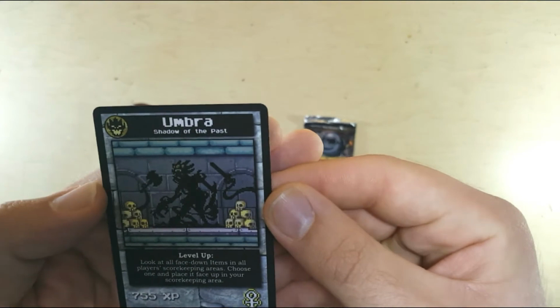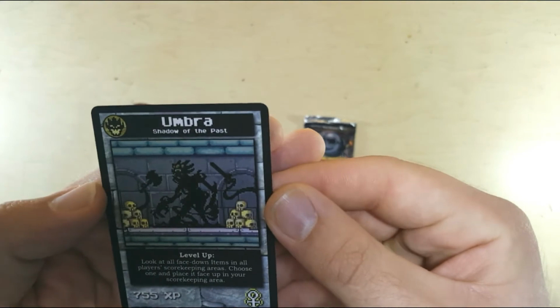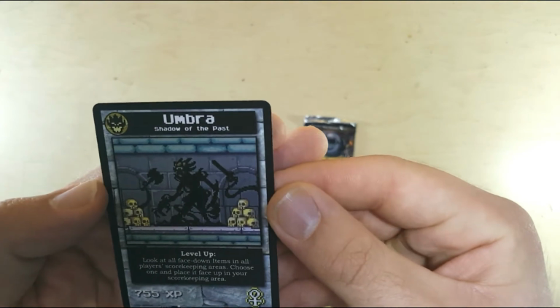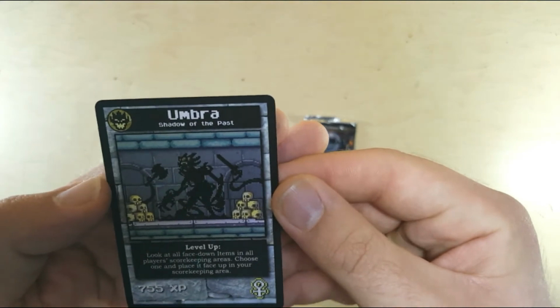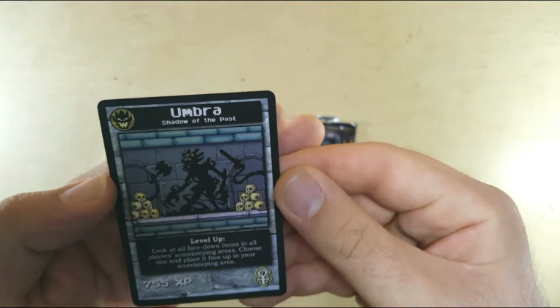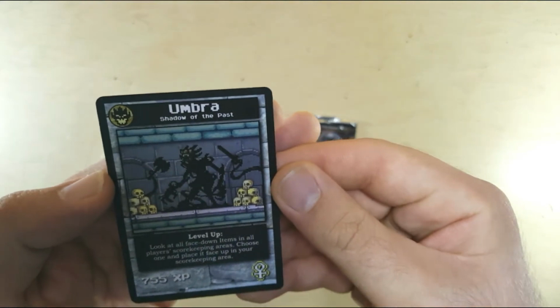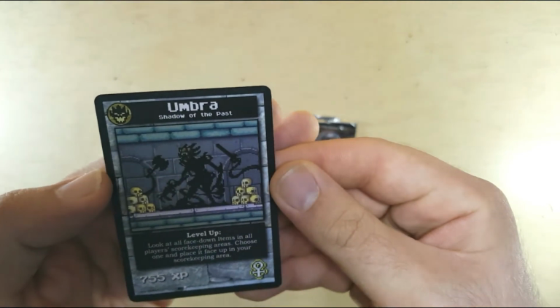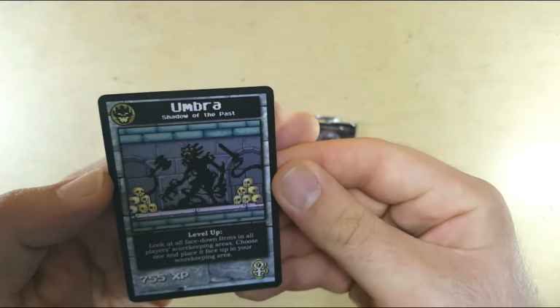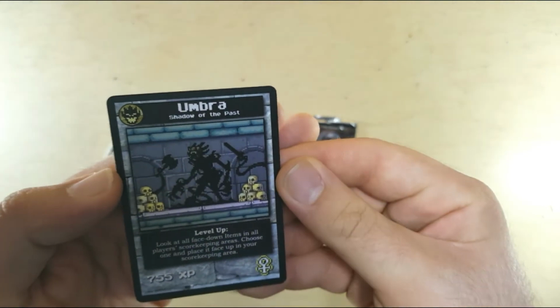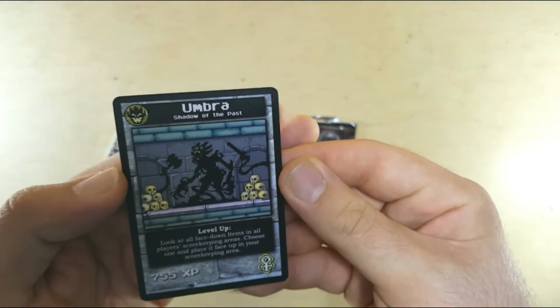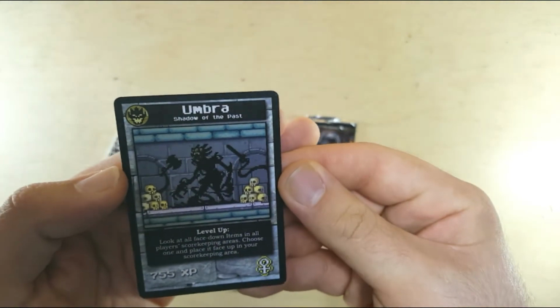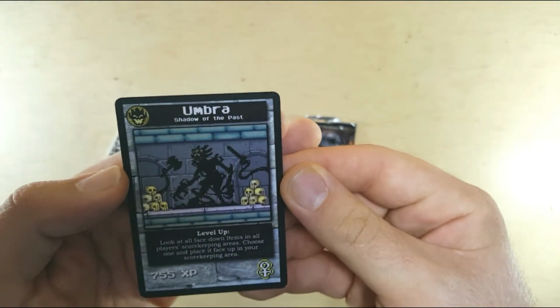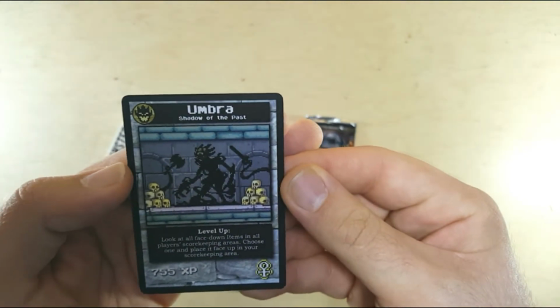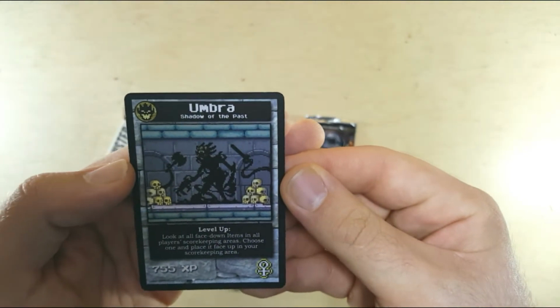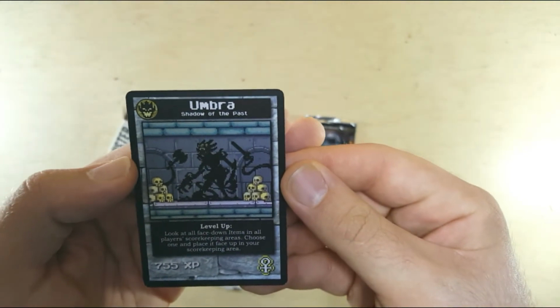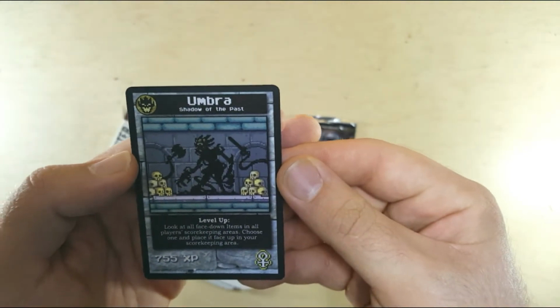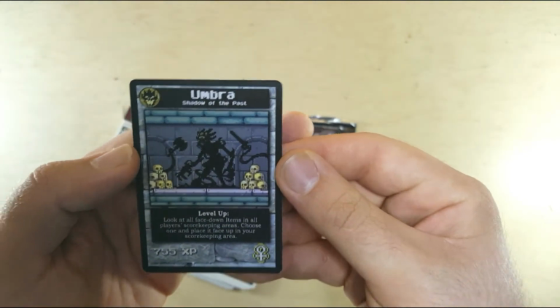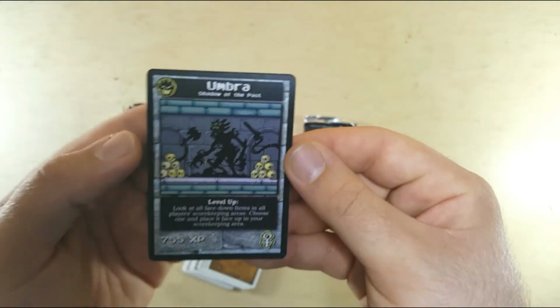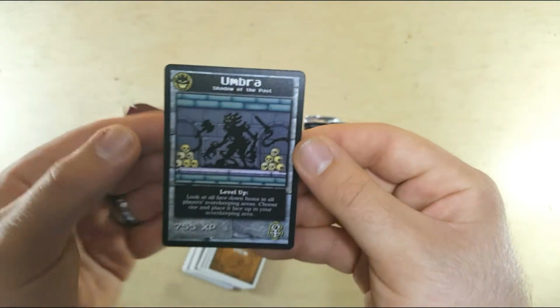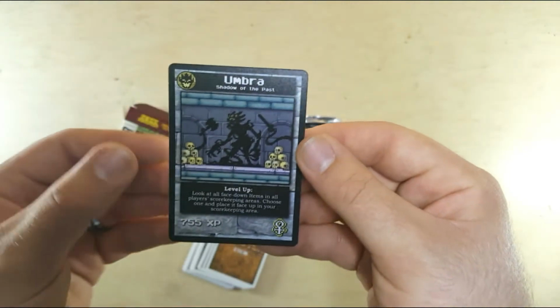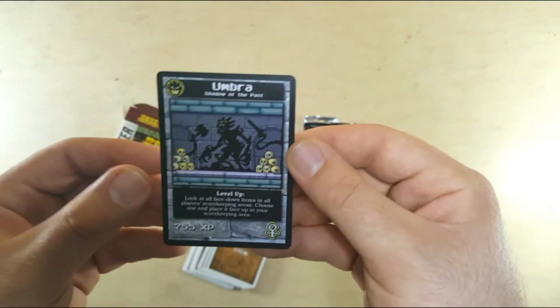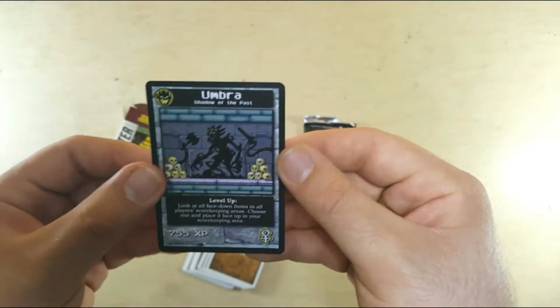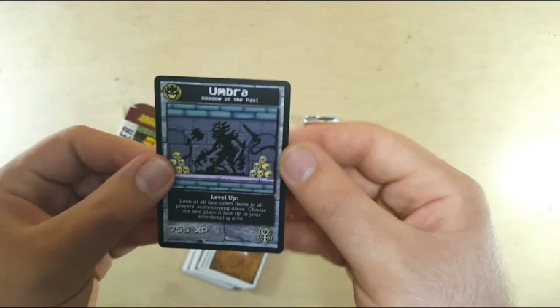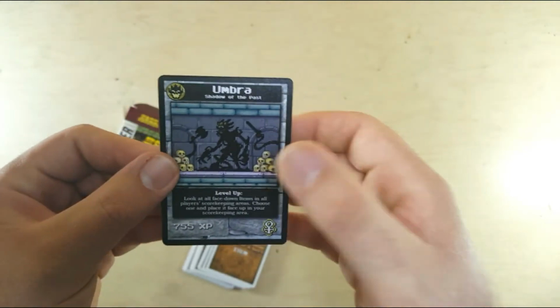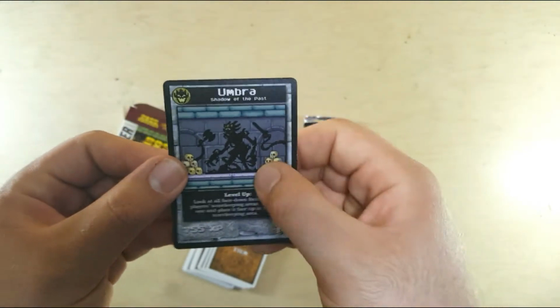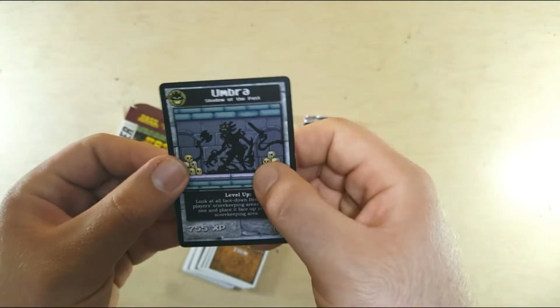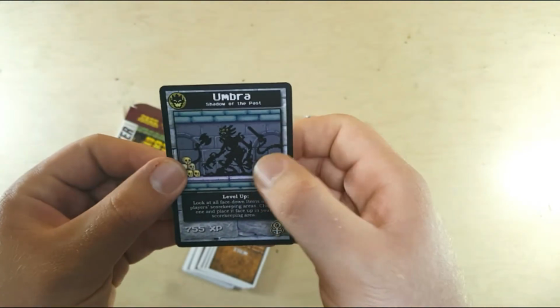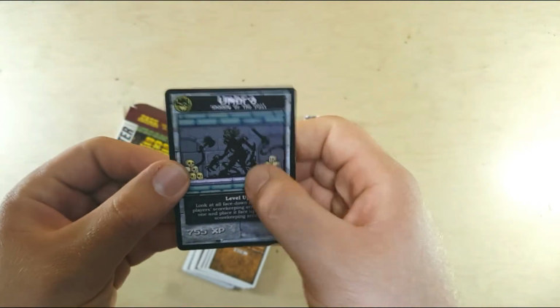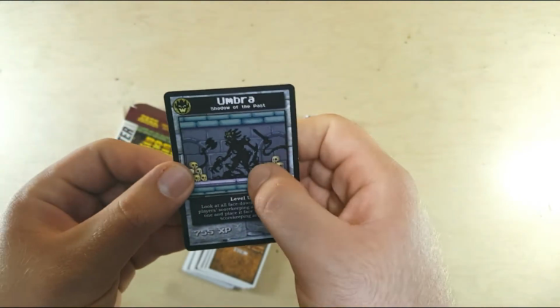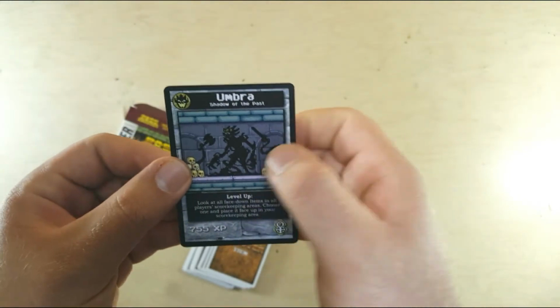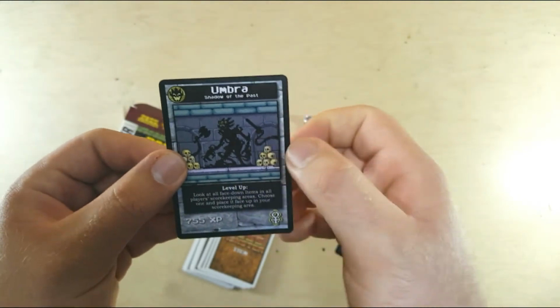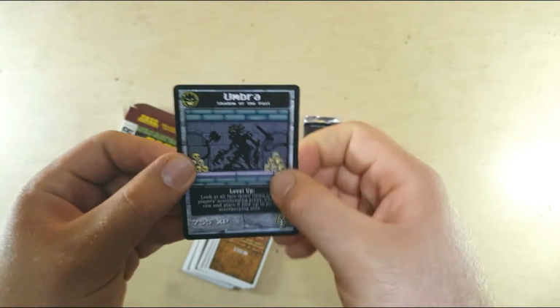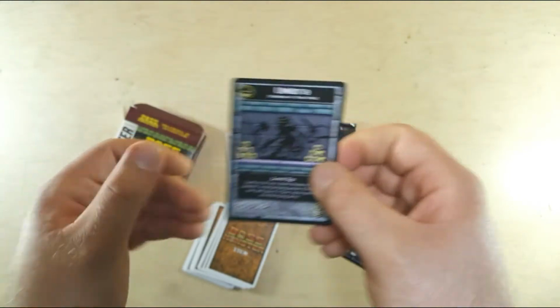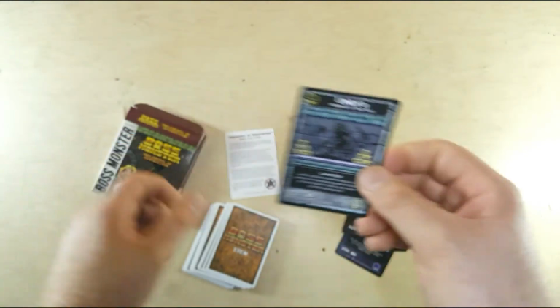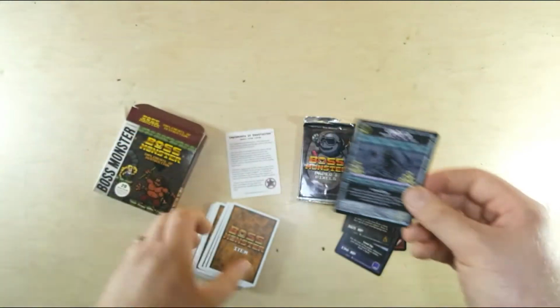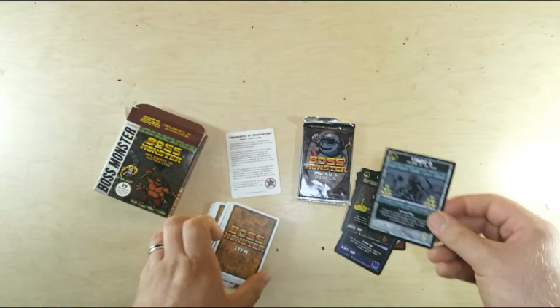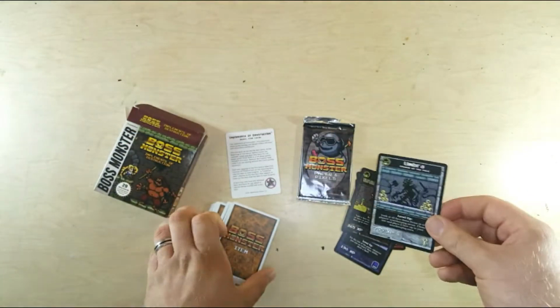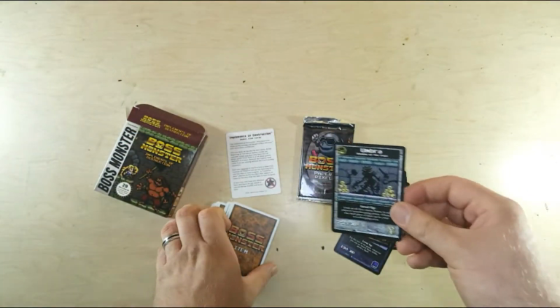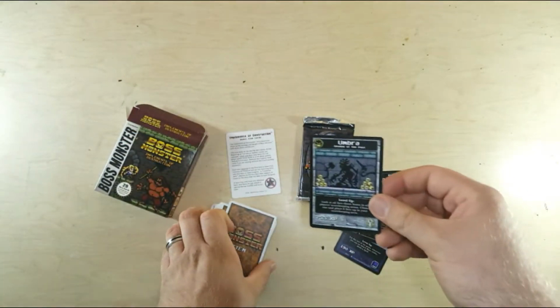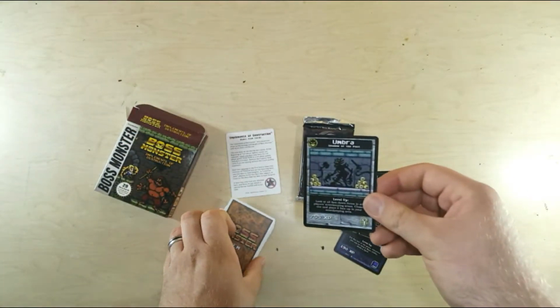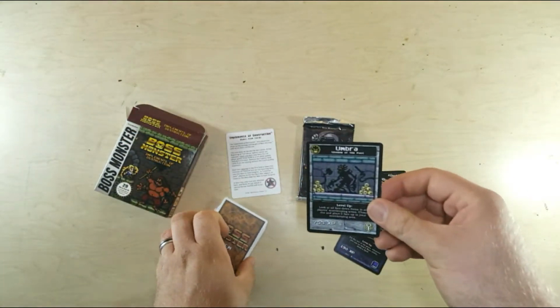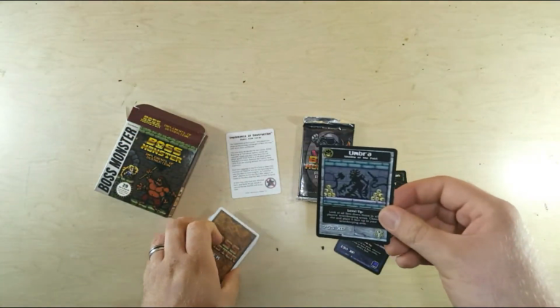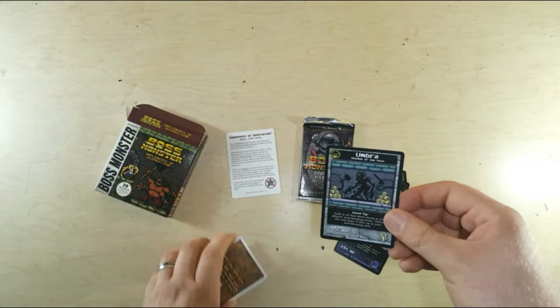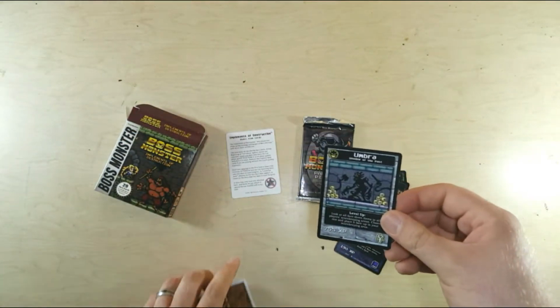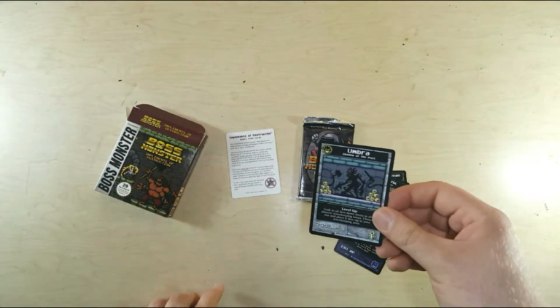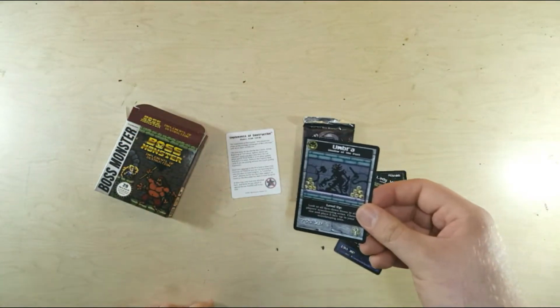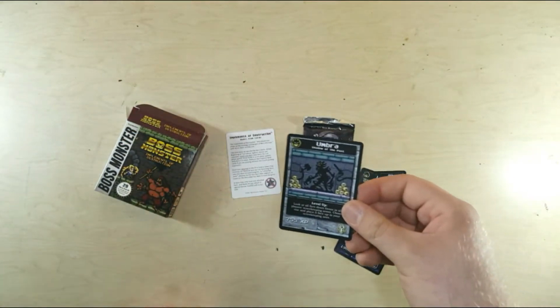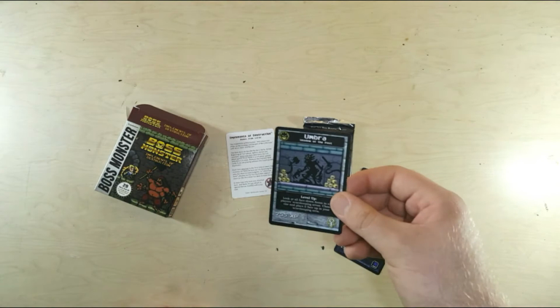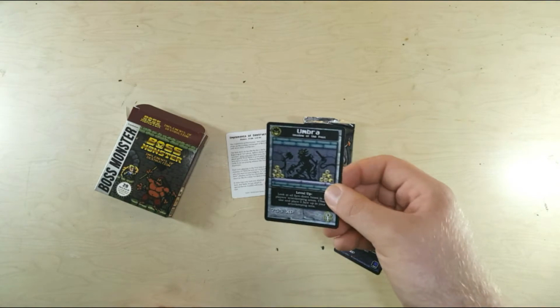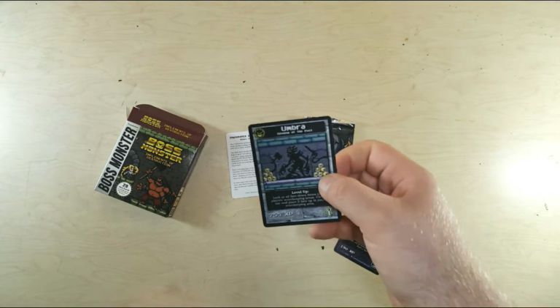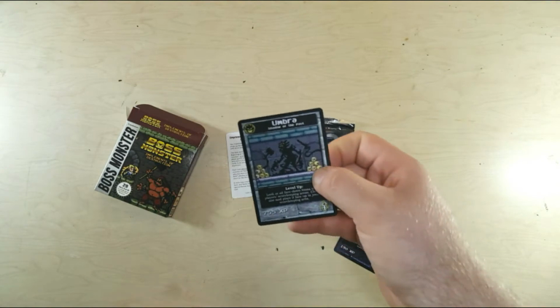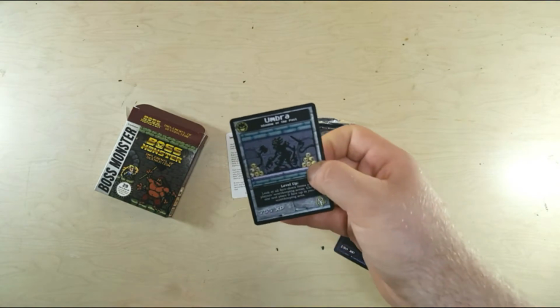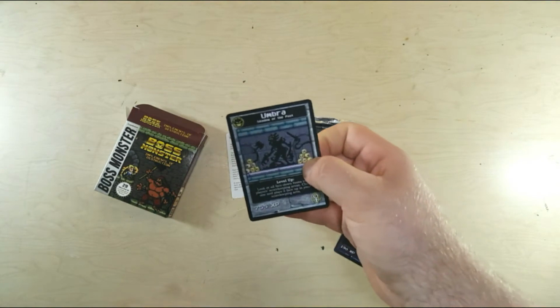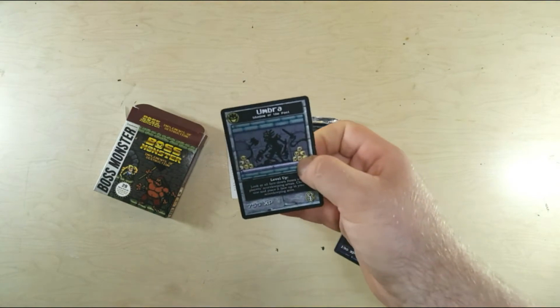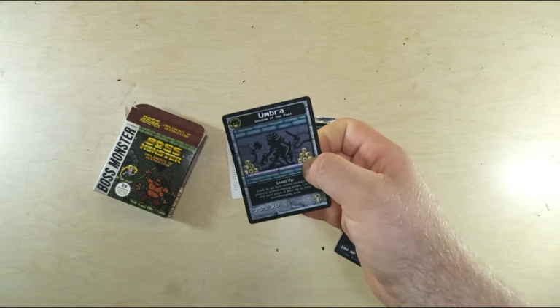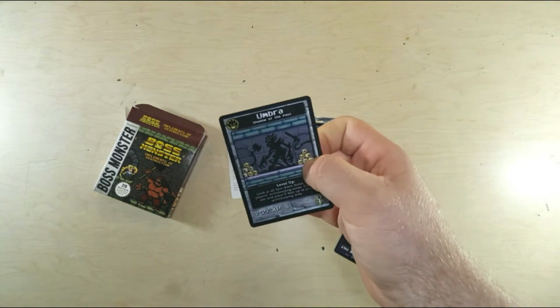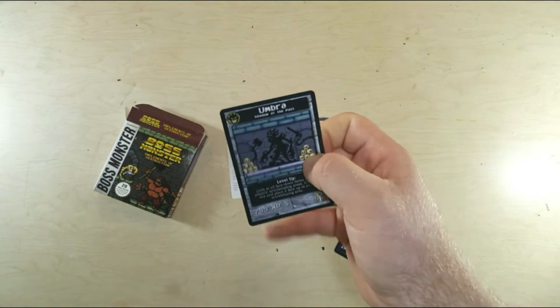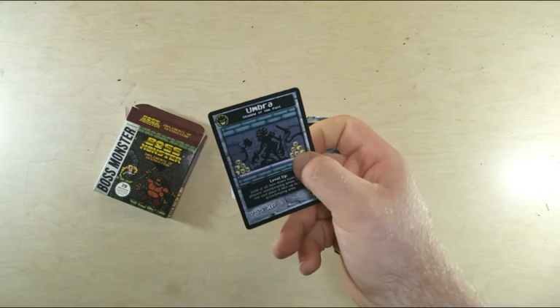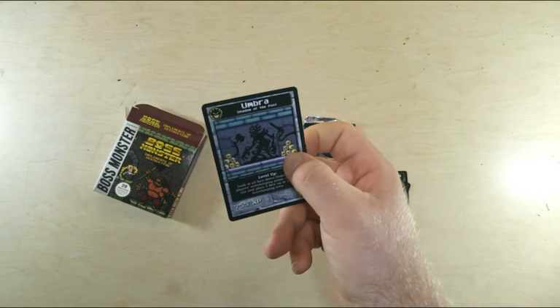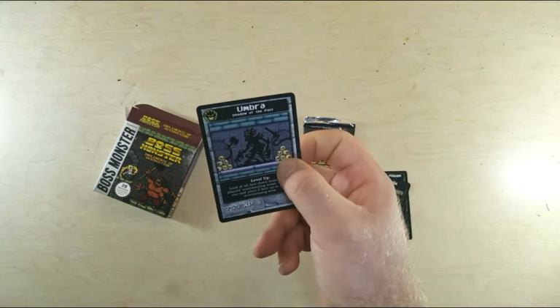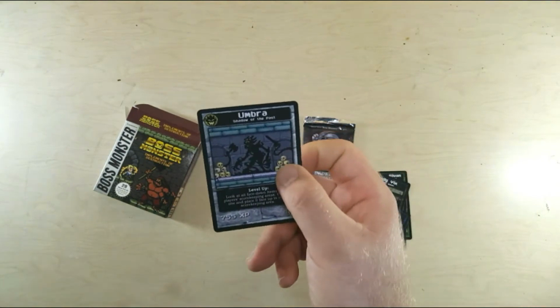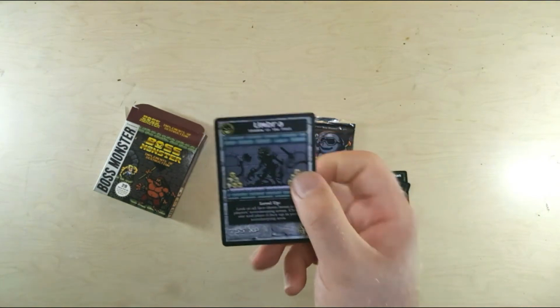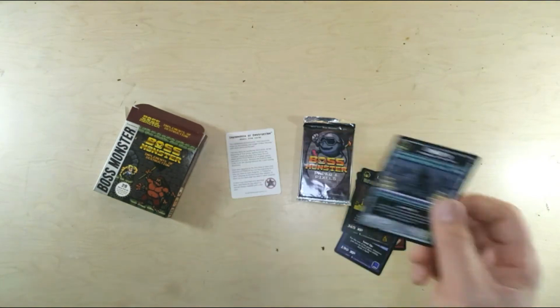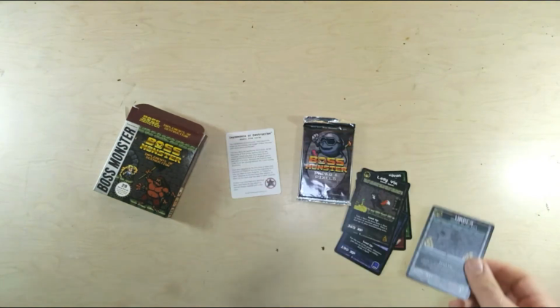Looking at Umbra, it looks like it's meant to be the Shadow Monsters from Twilight Princess. And the rest of our cards are going to be items.